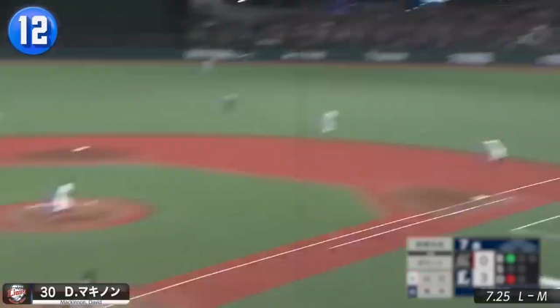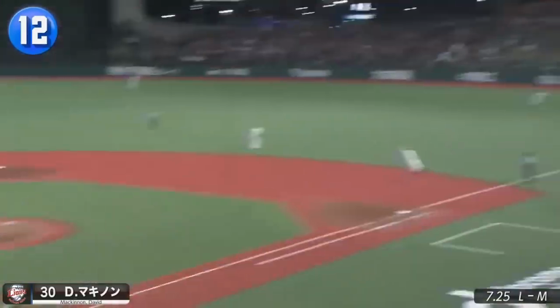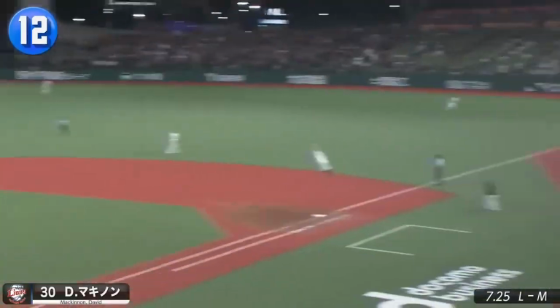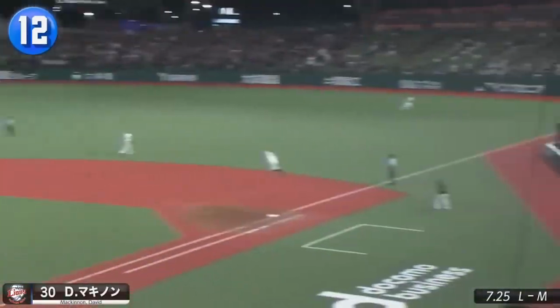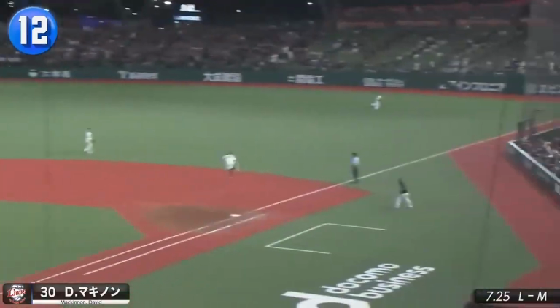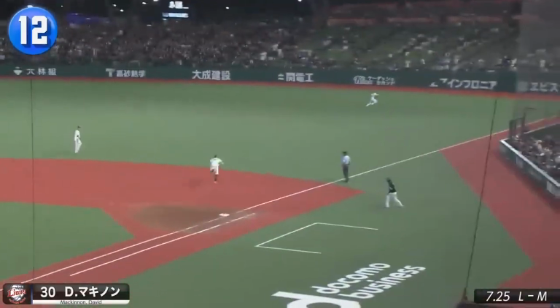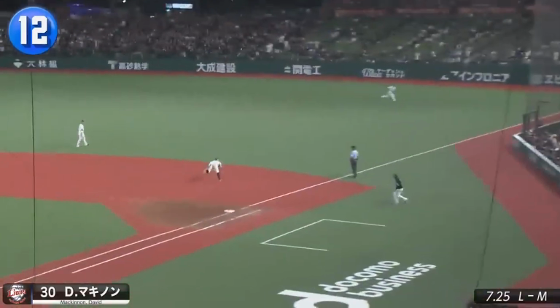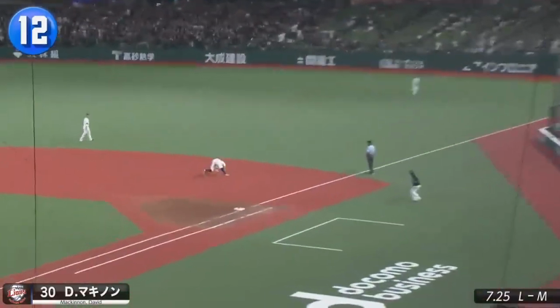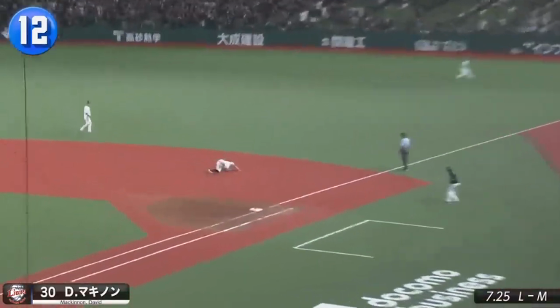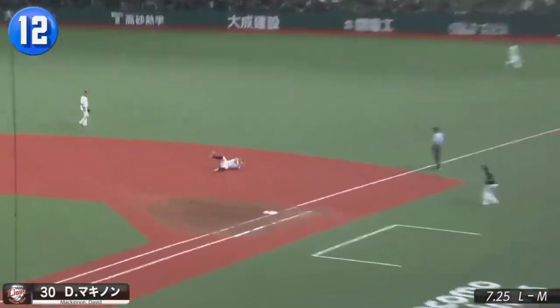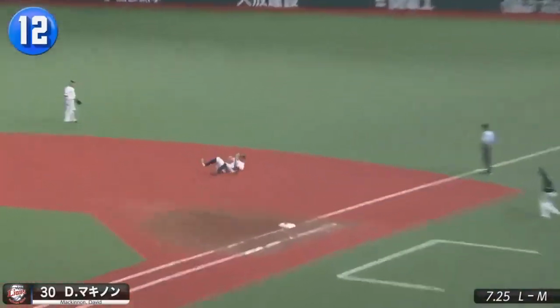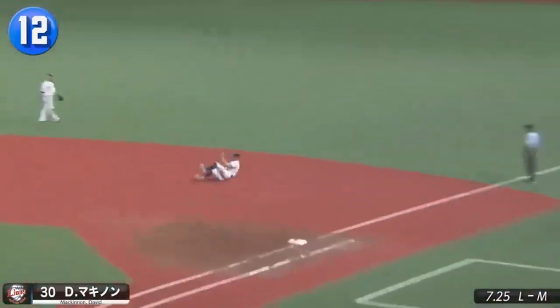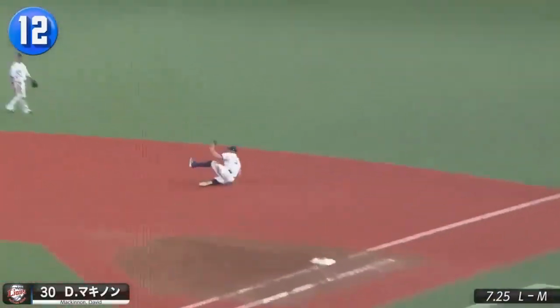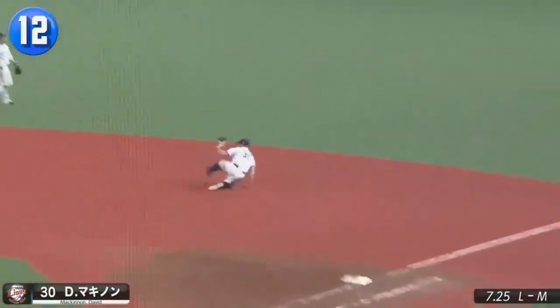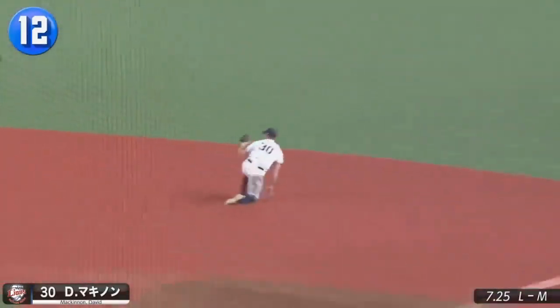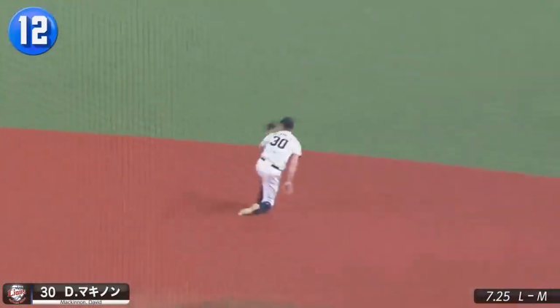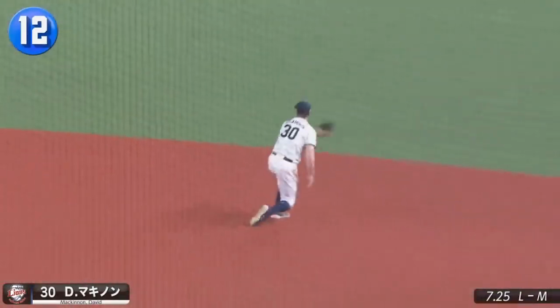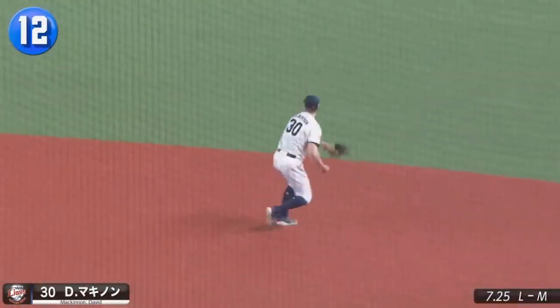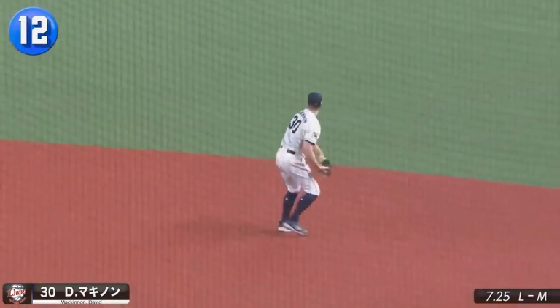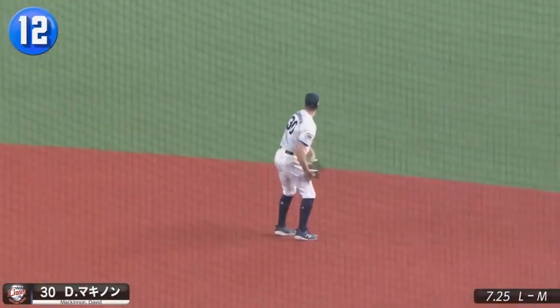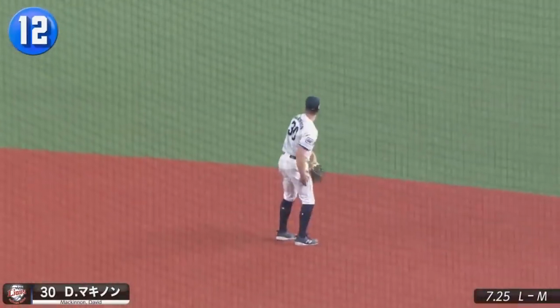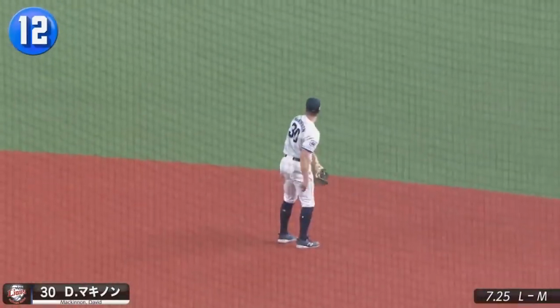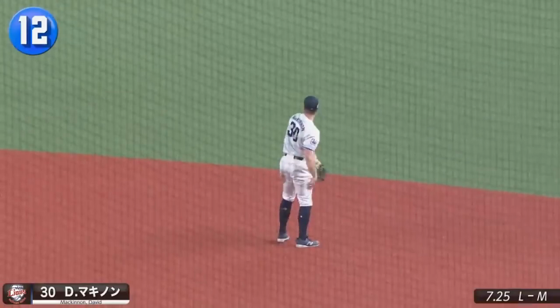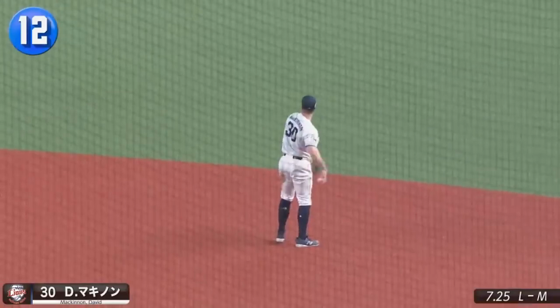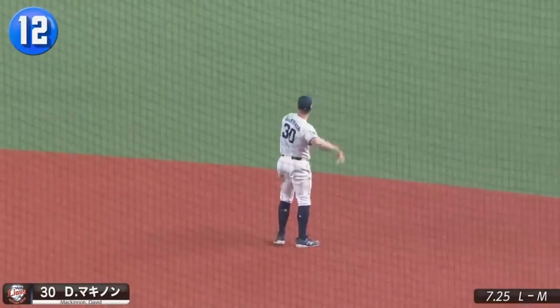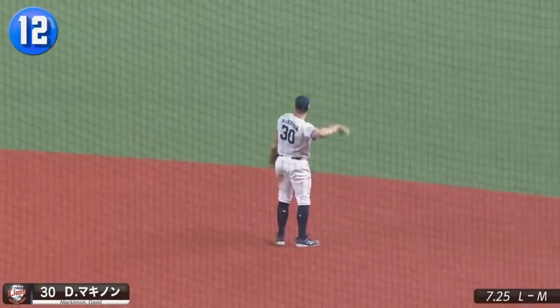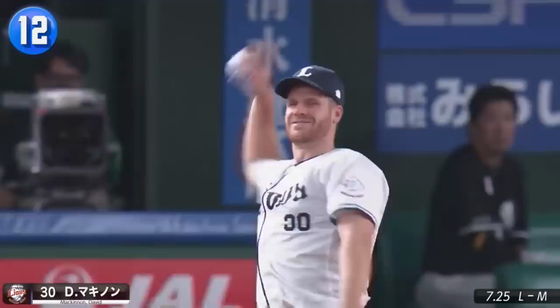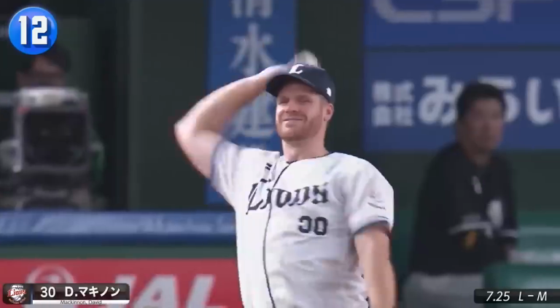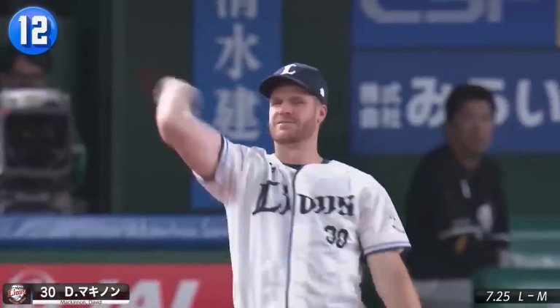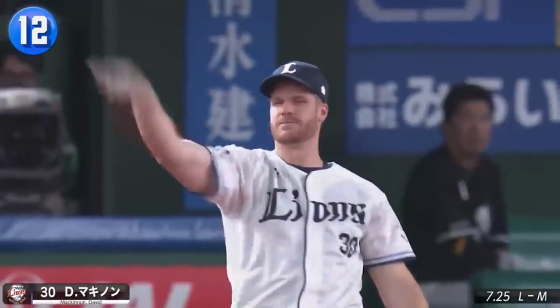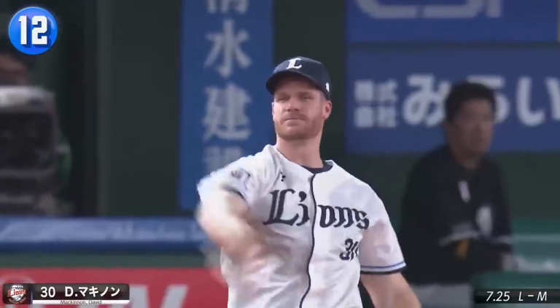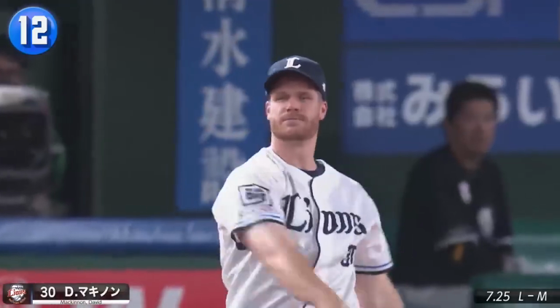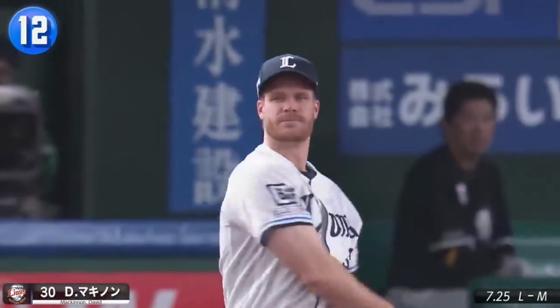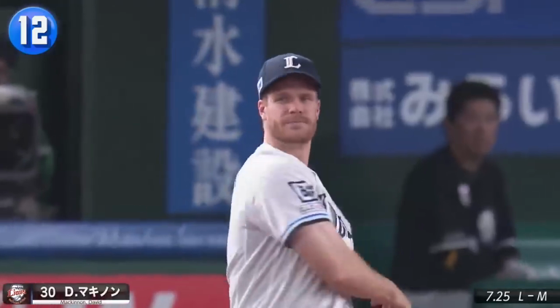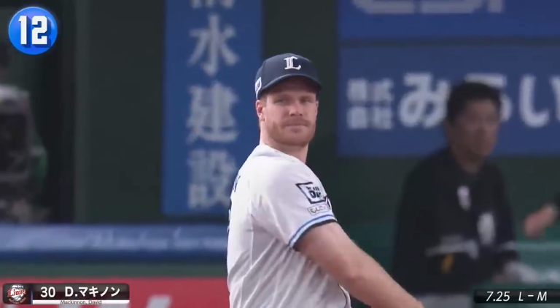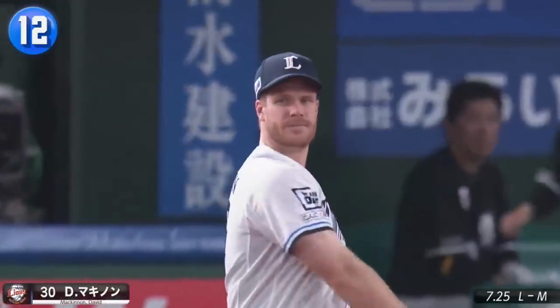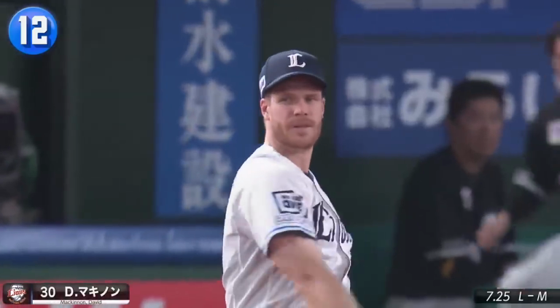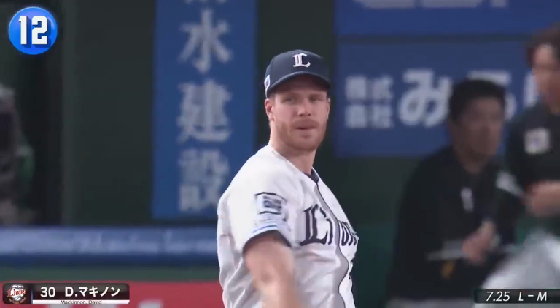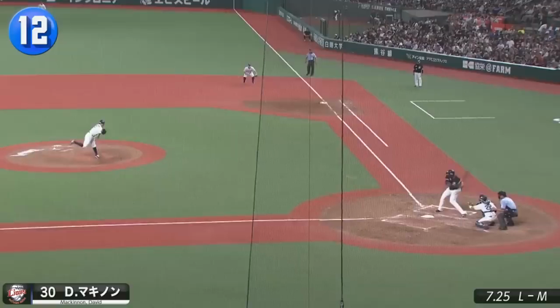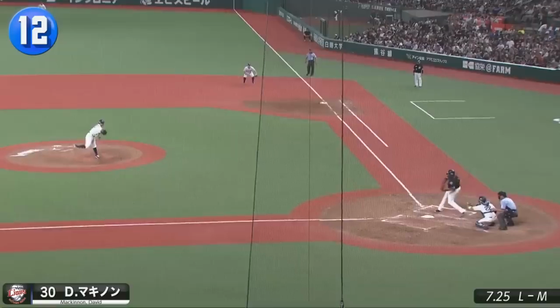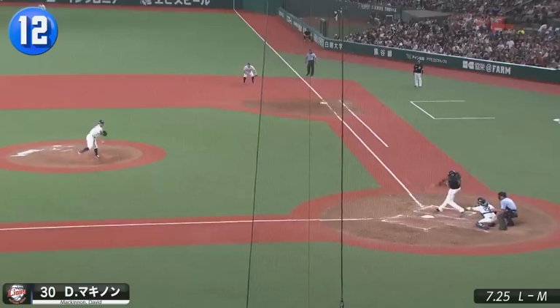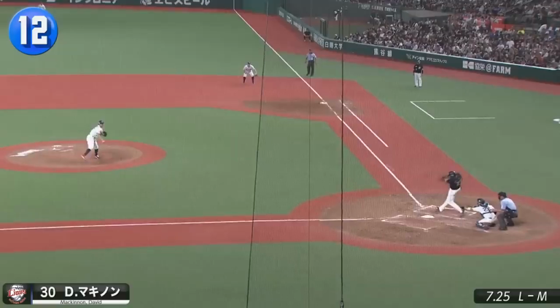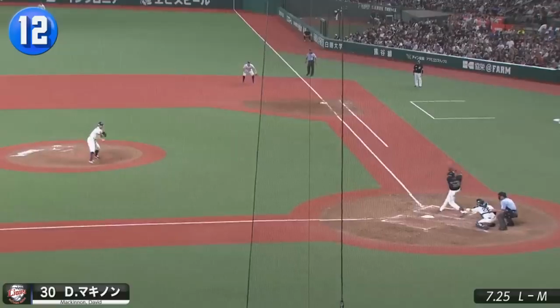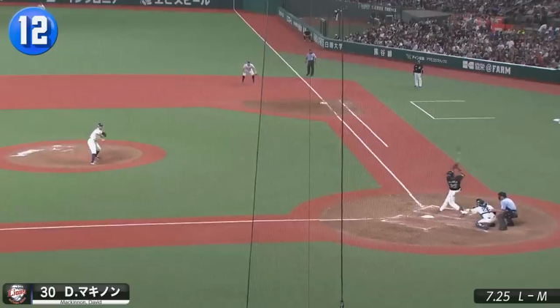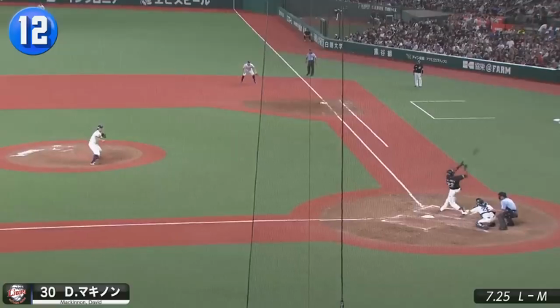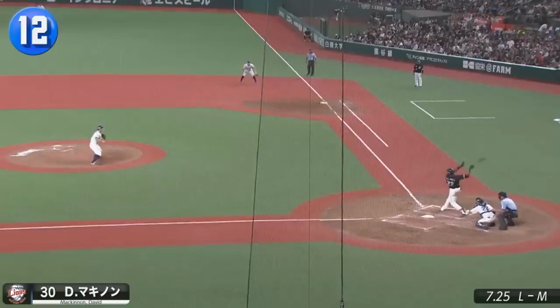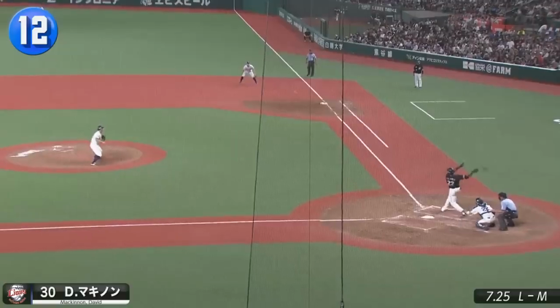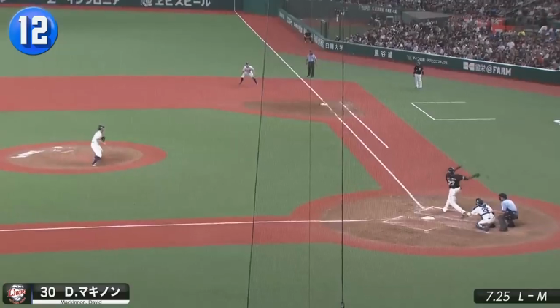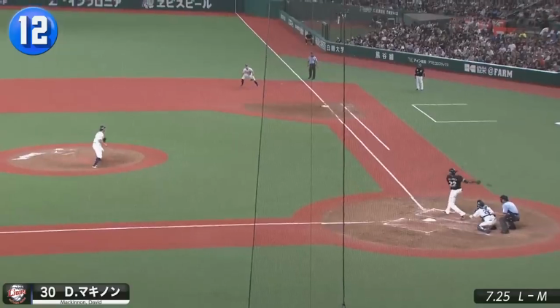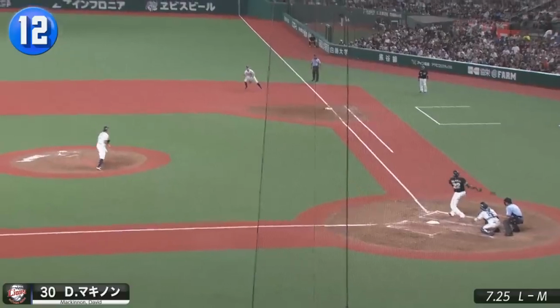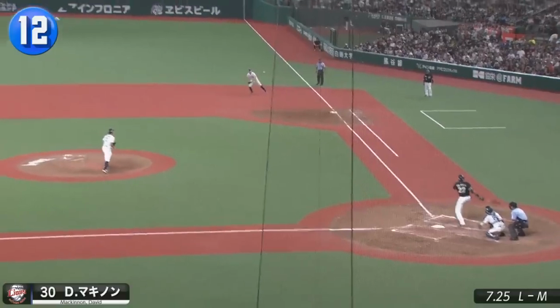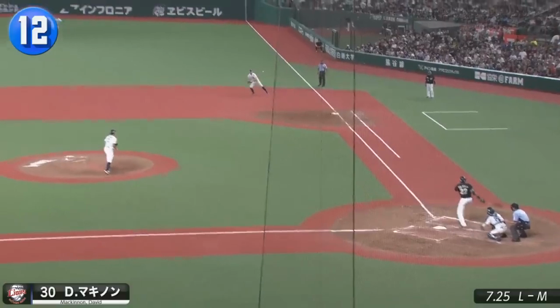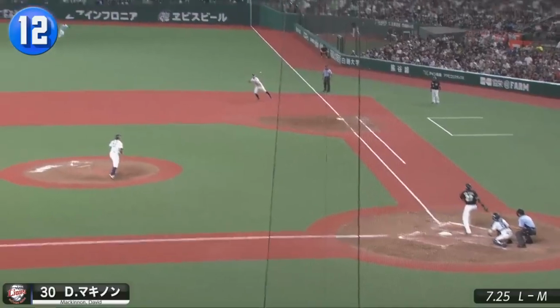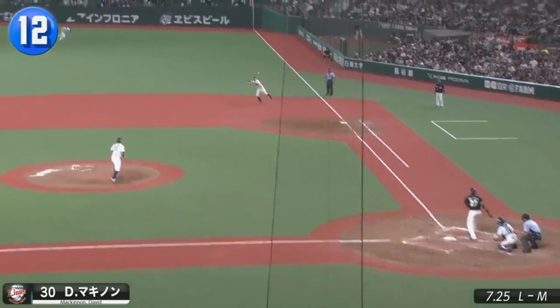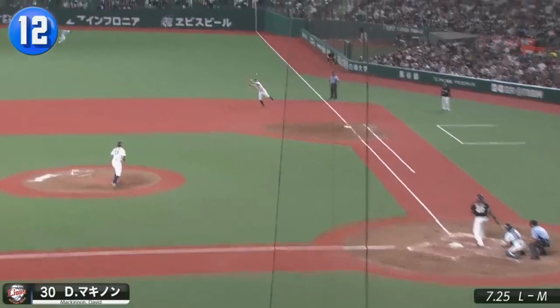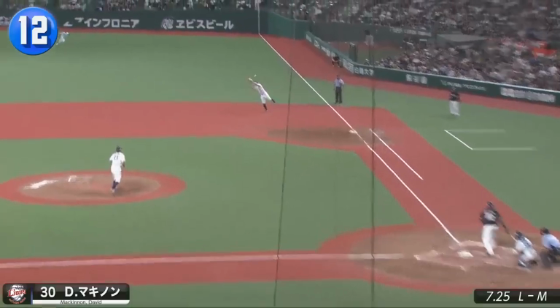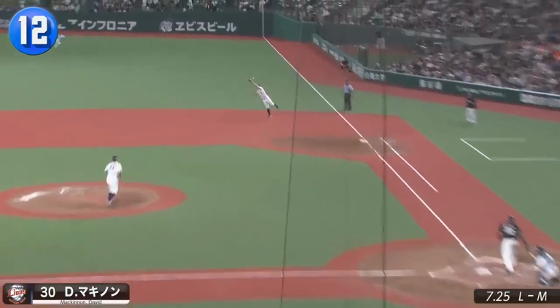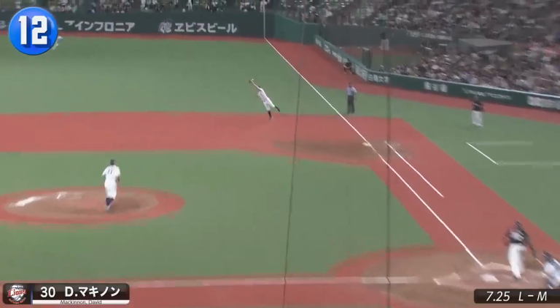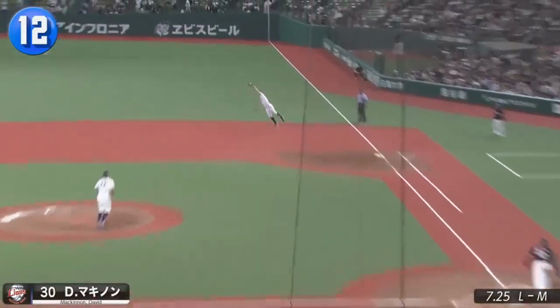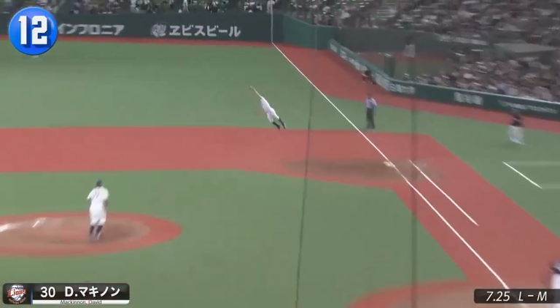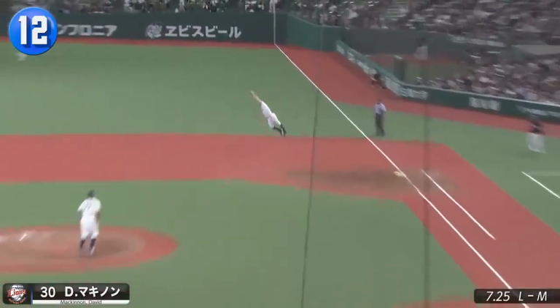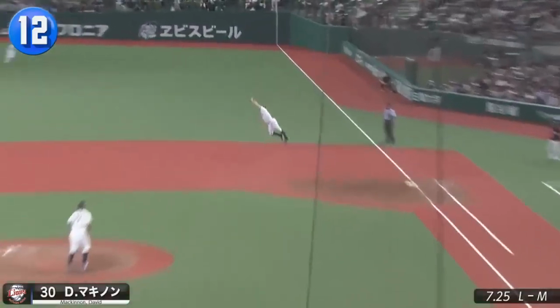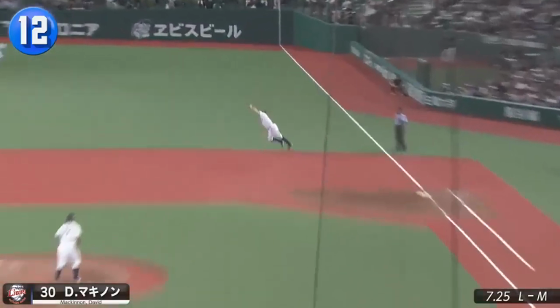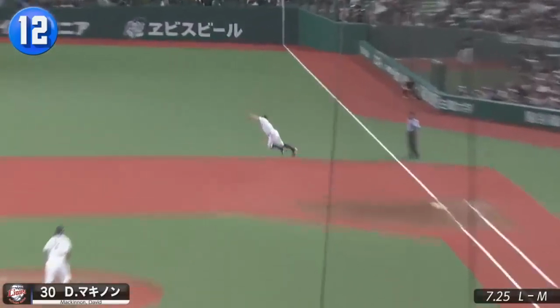Okay, correction — this is now the best play David McKinnon has made, robbing fellow foreigner Gregory Polanco with full extension.